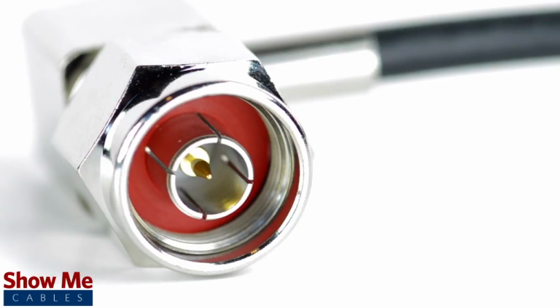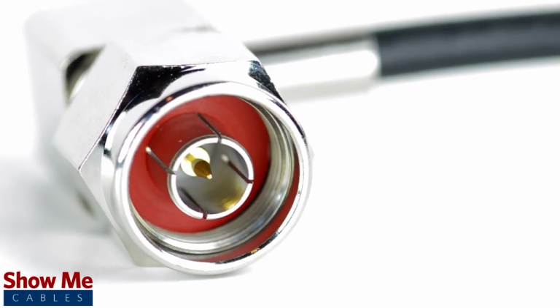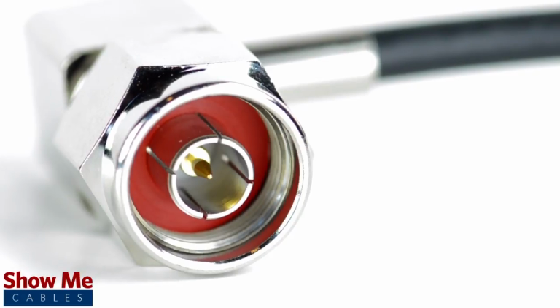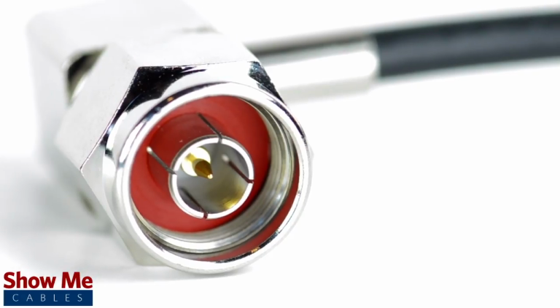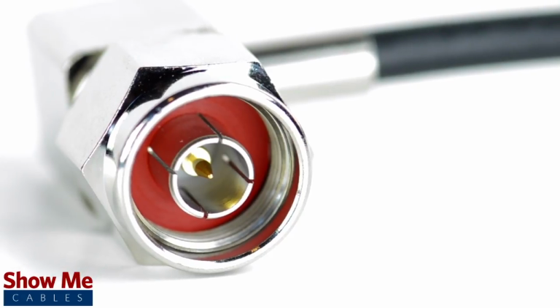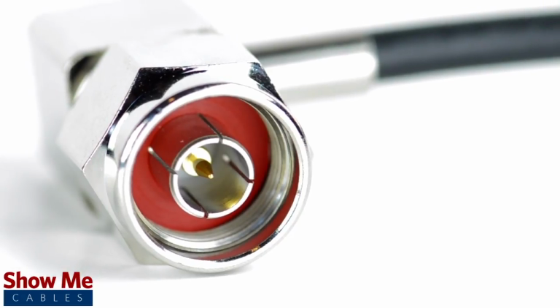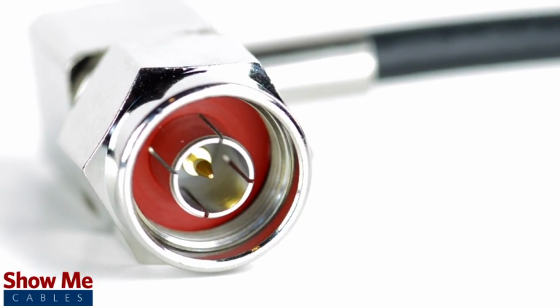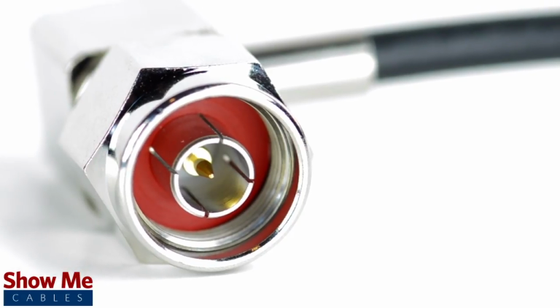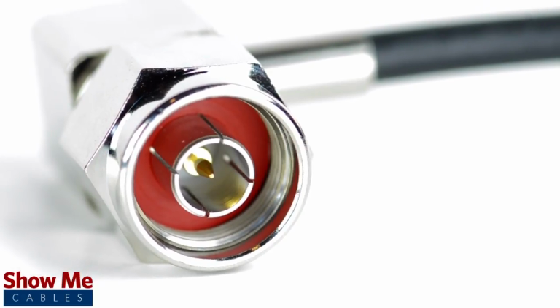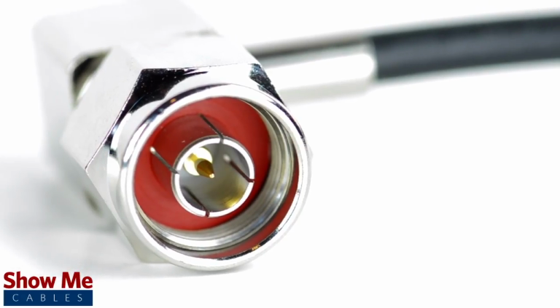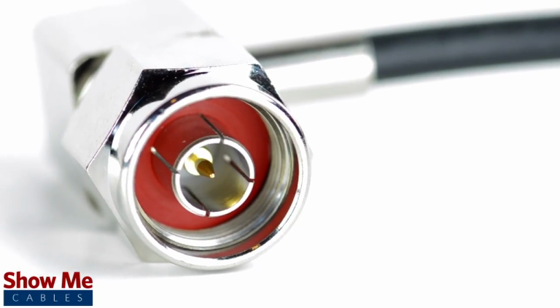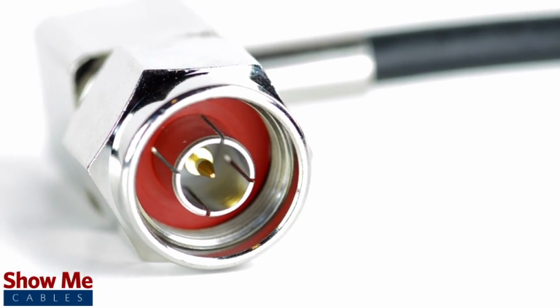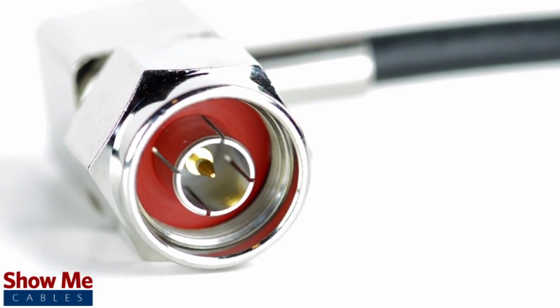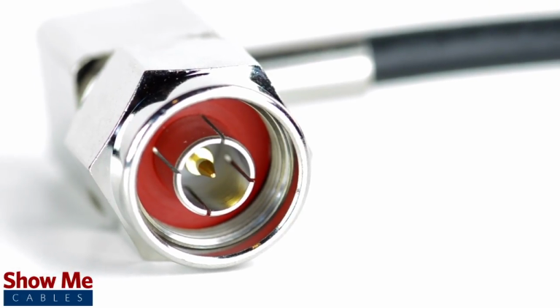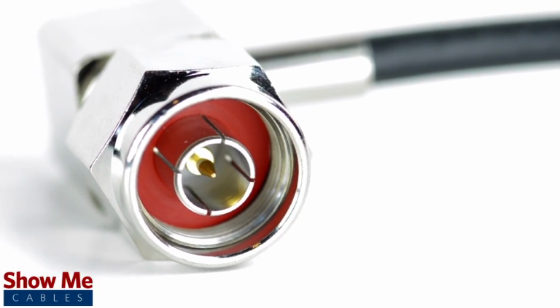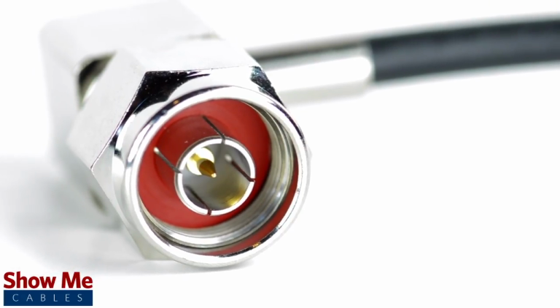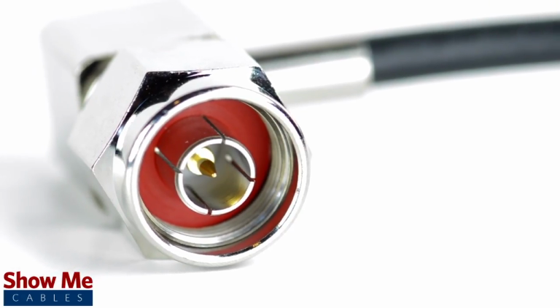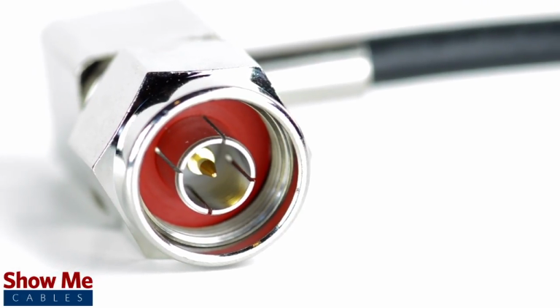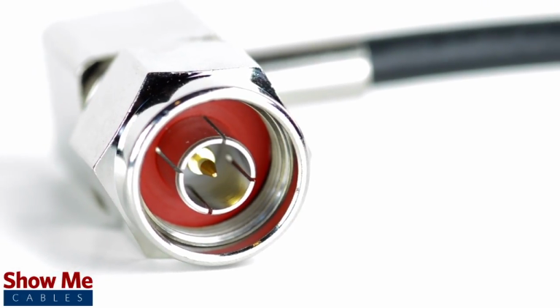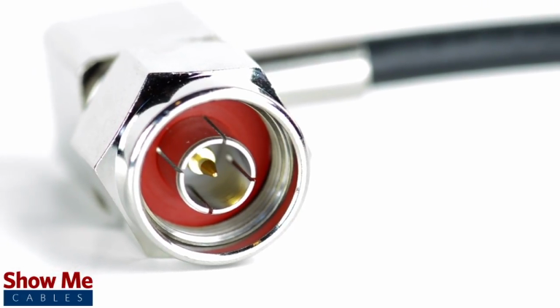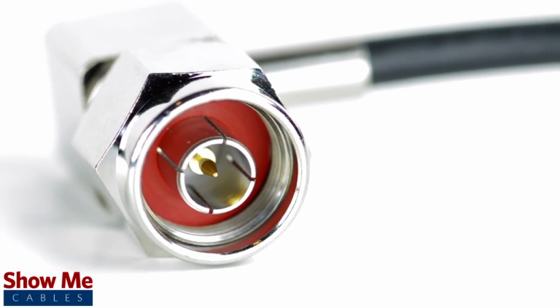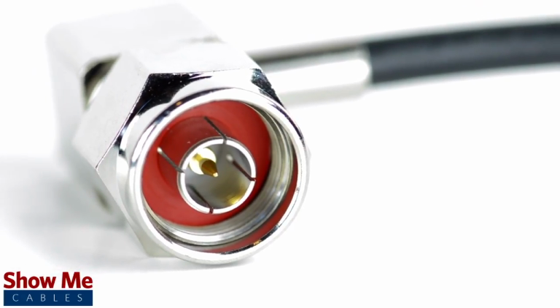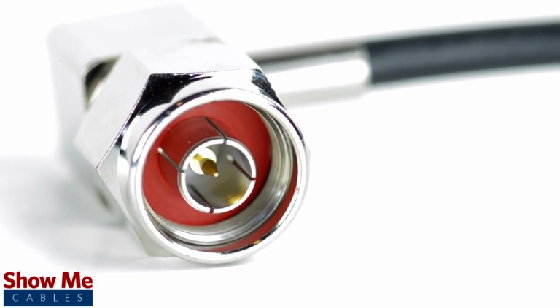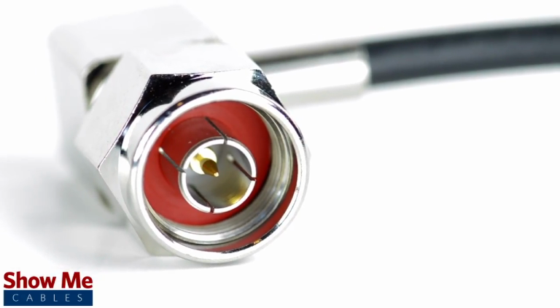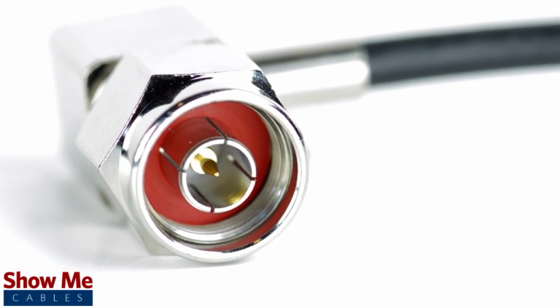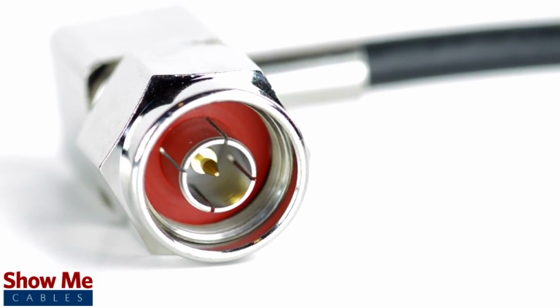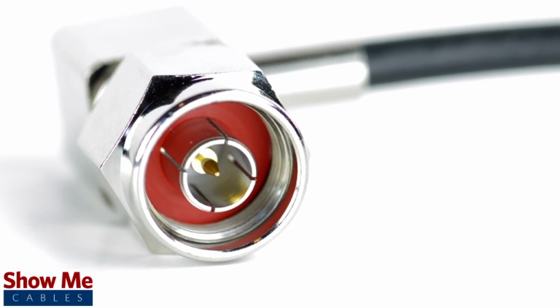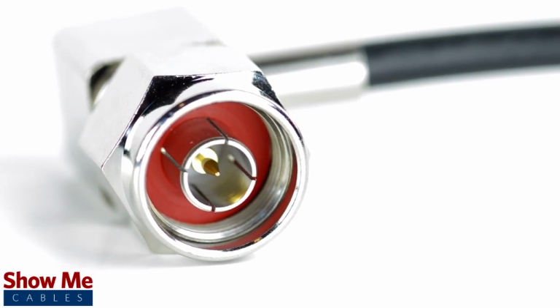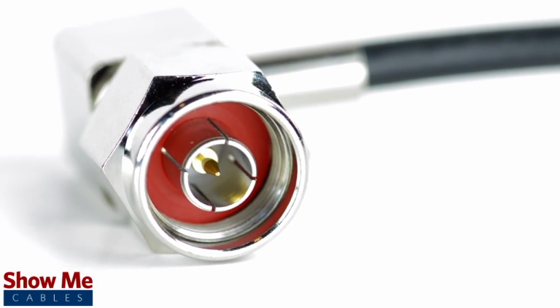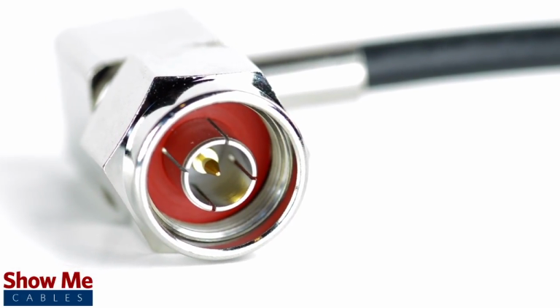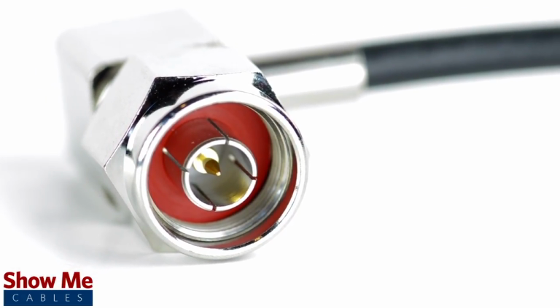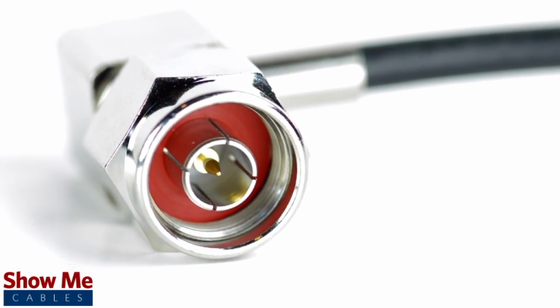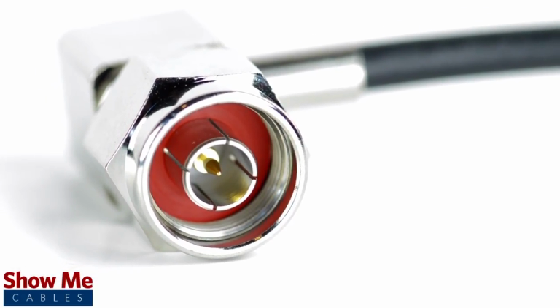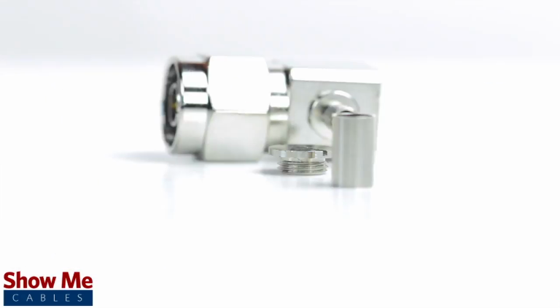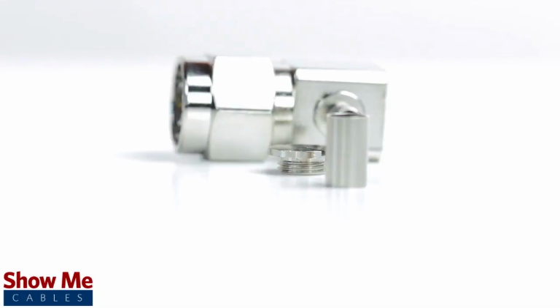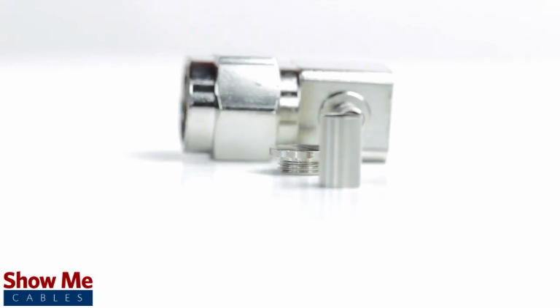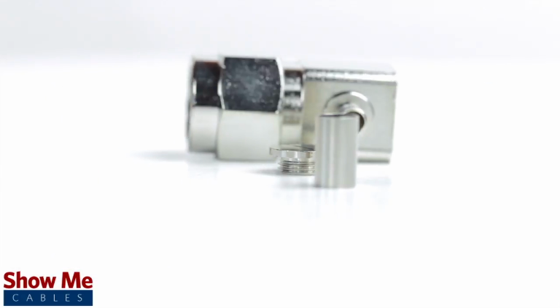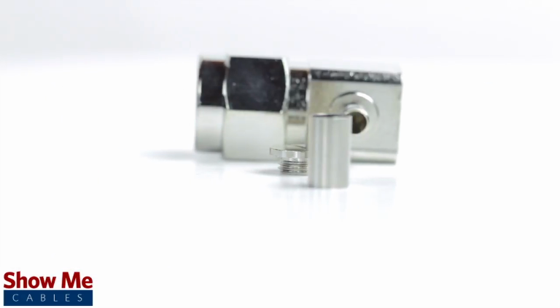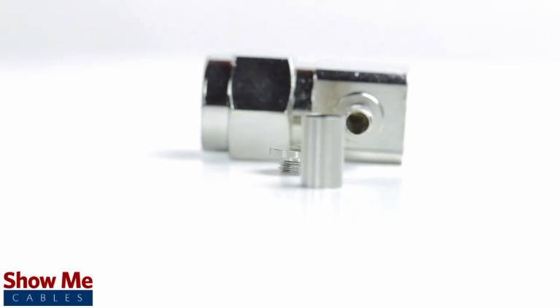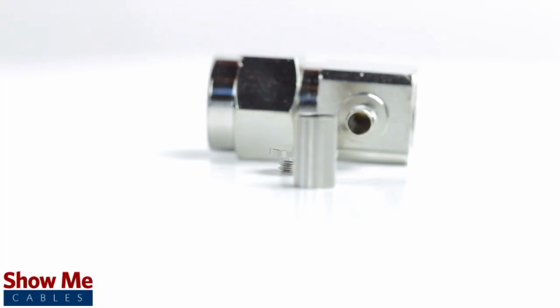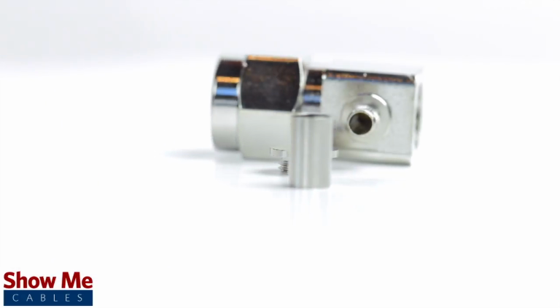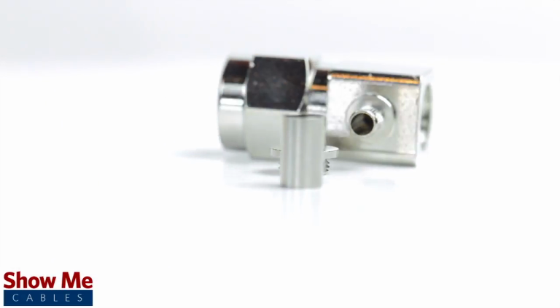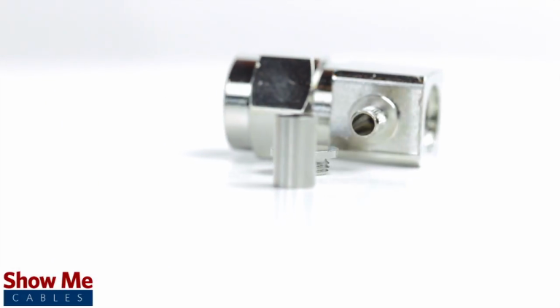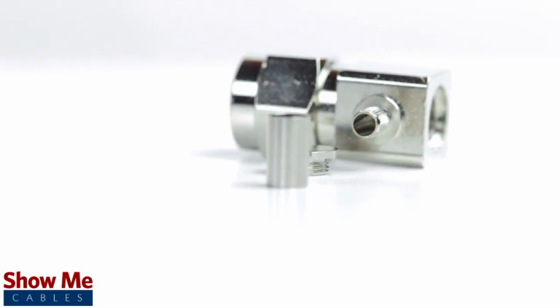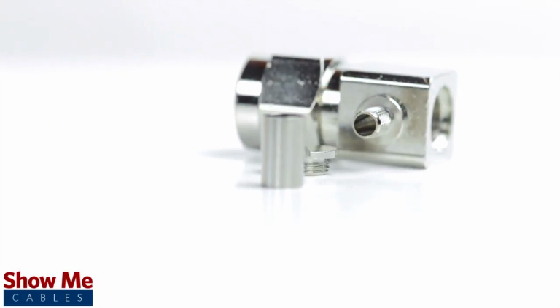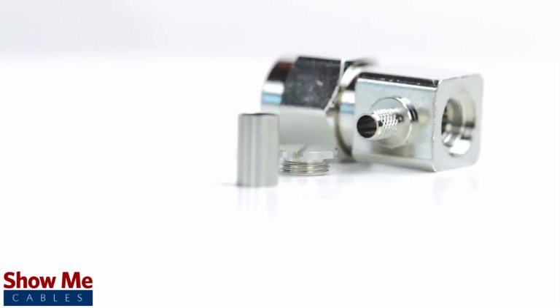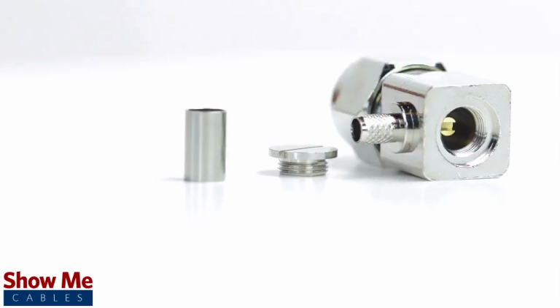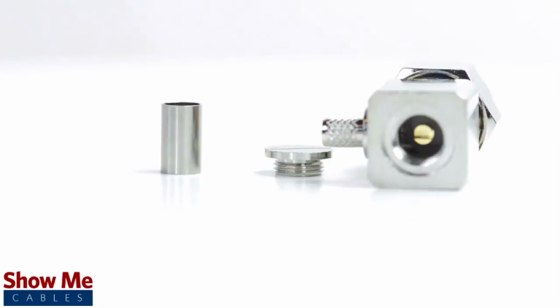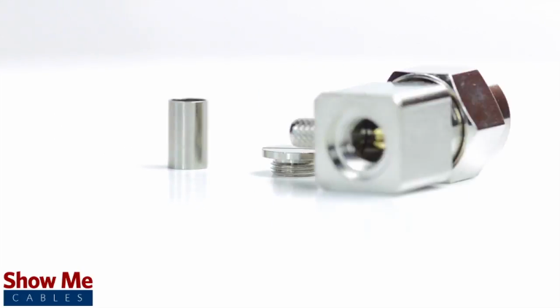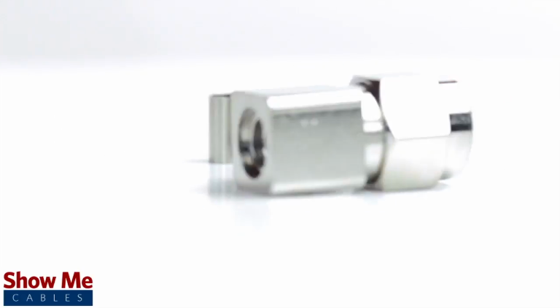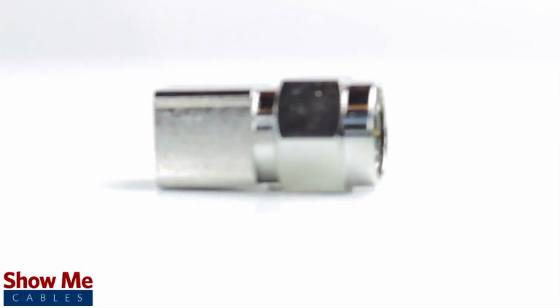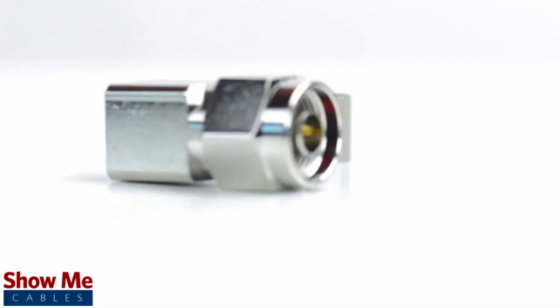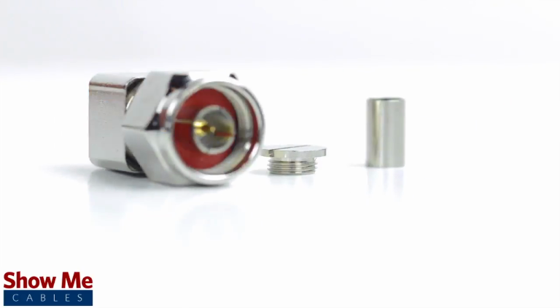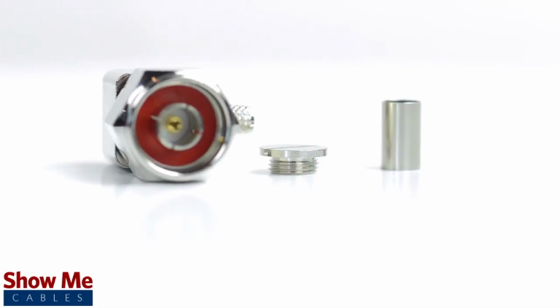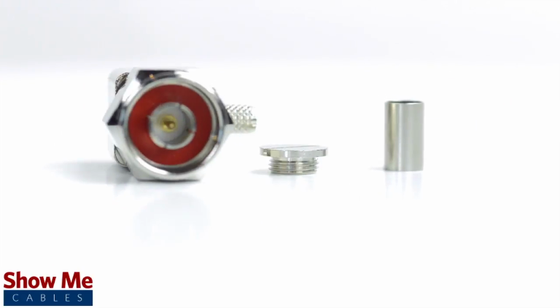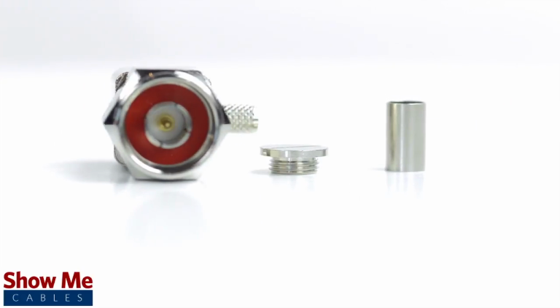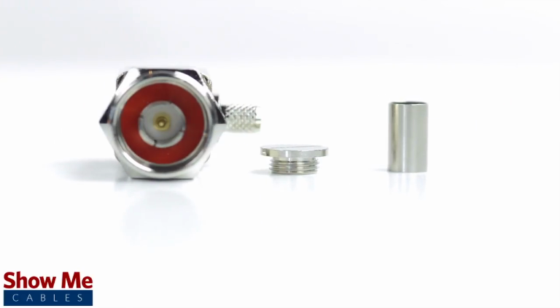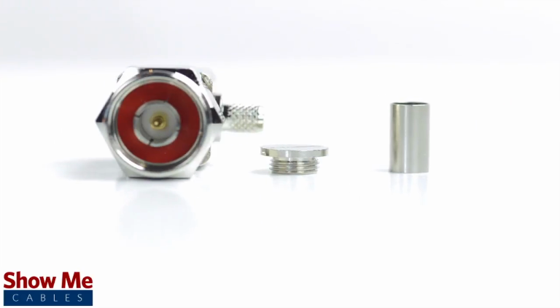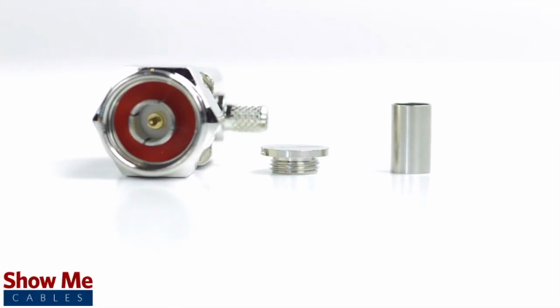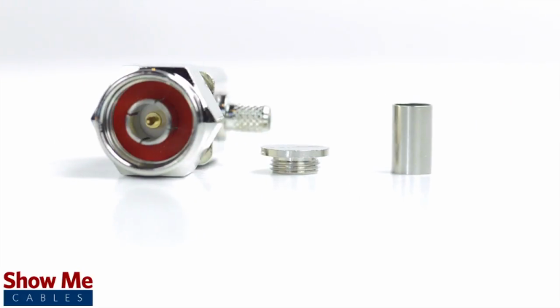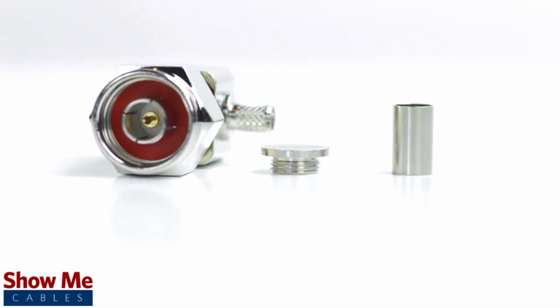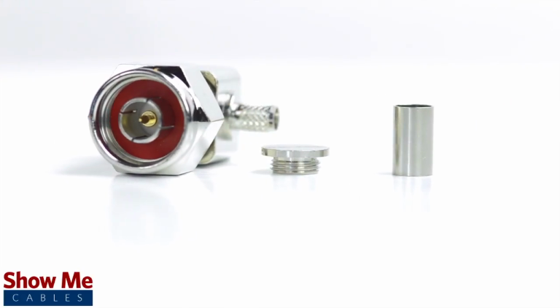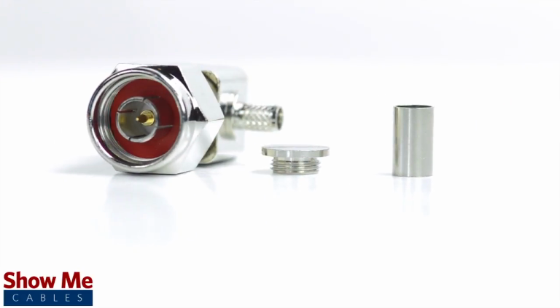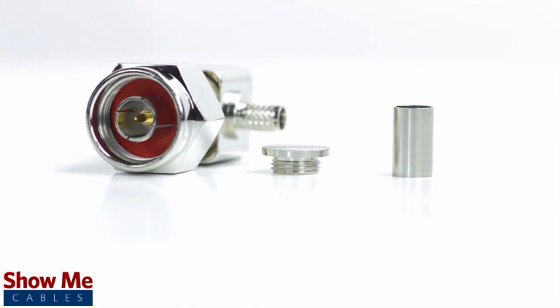Congratulations, you have successfully installed the end type connector. For all of your cable and connector needs, choose ShowMeCables.